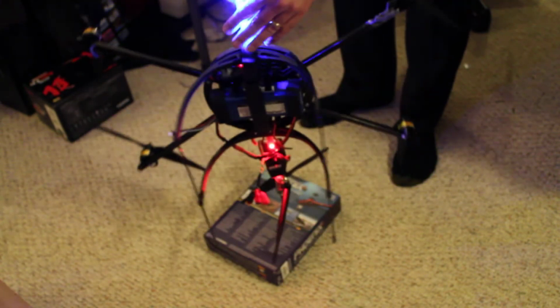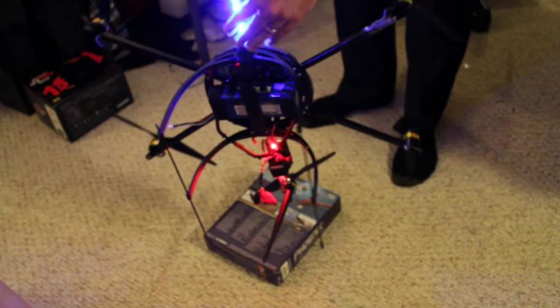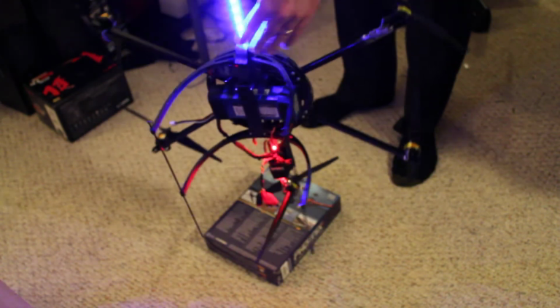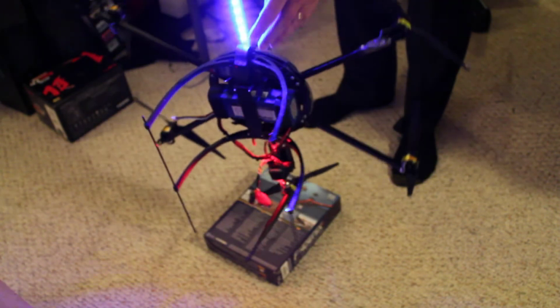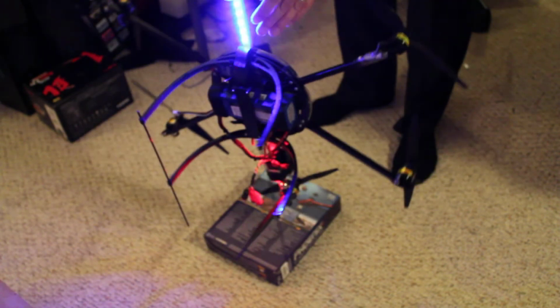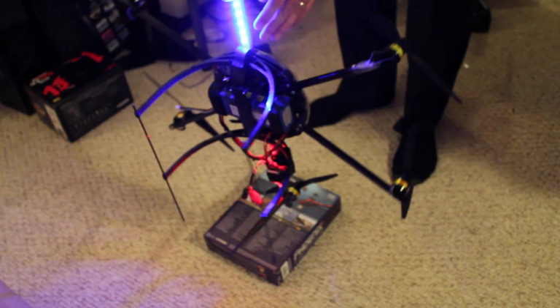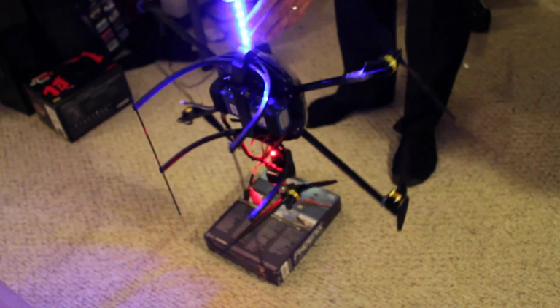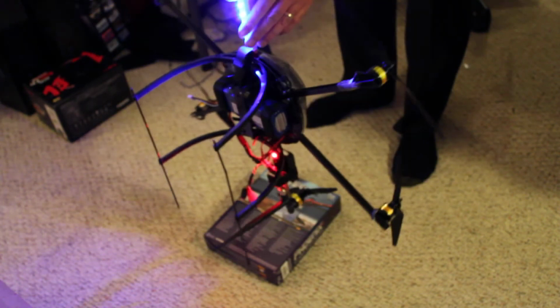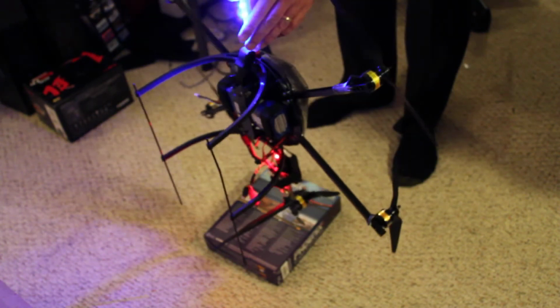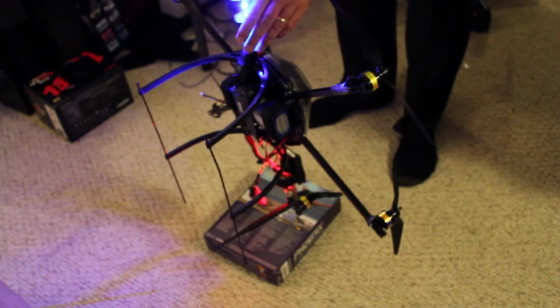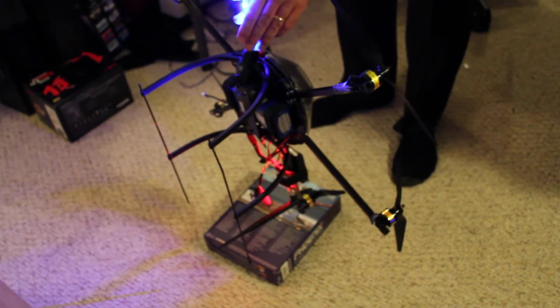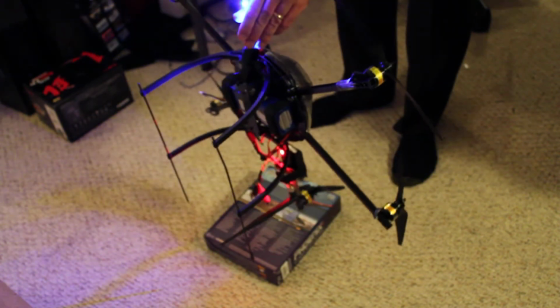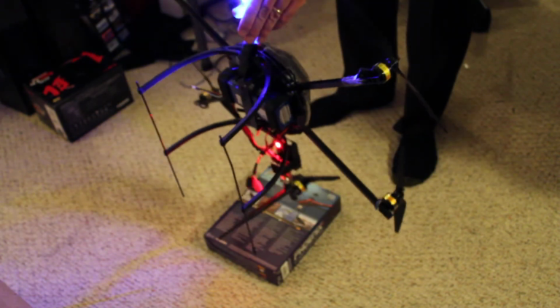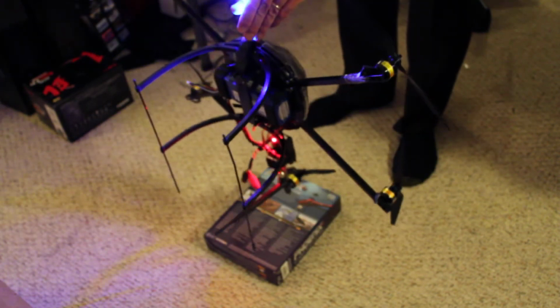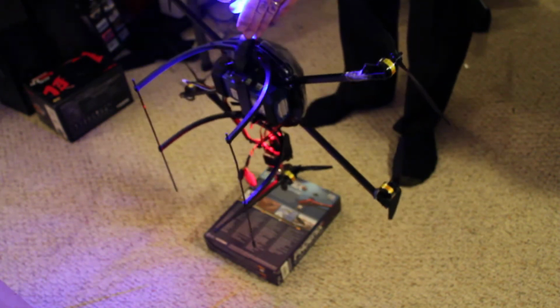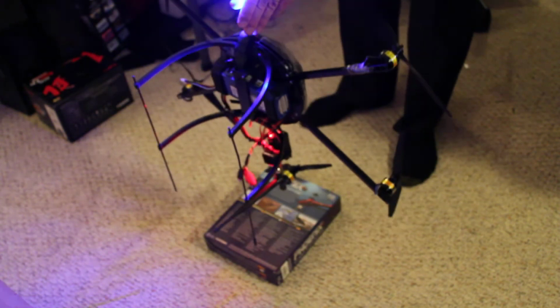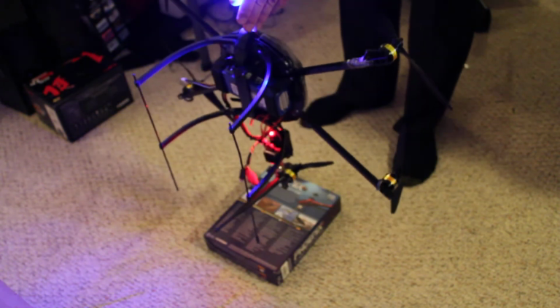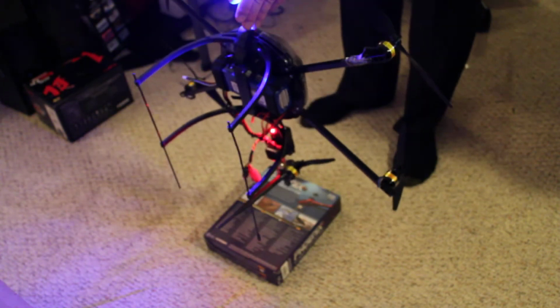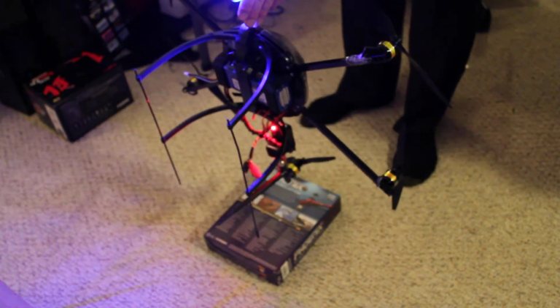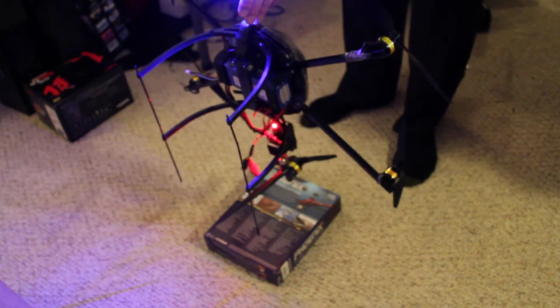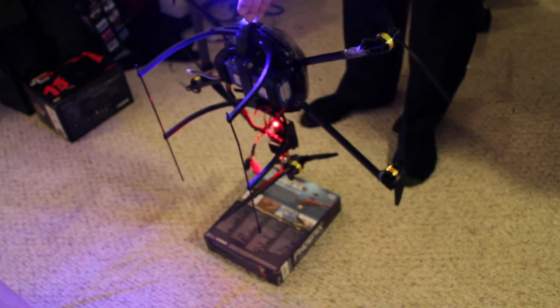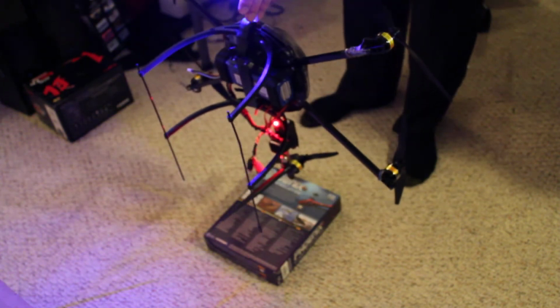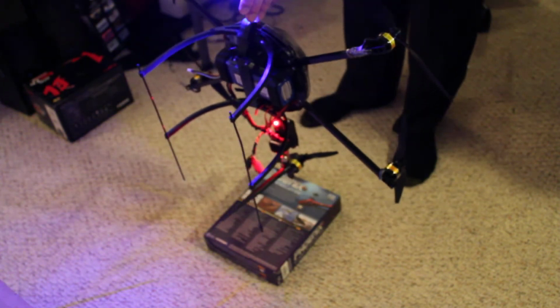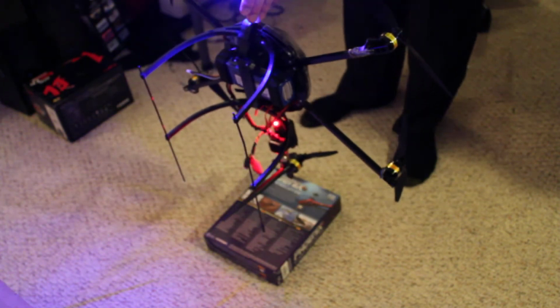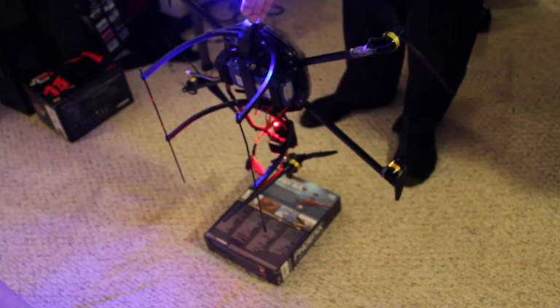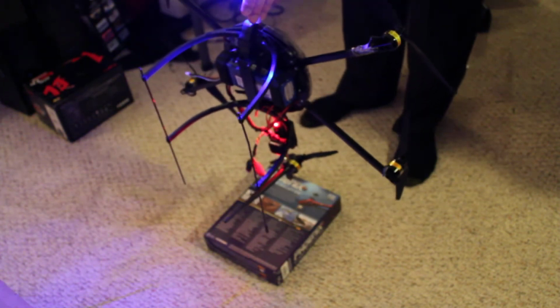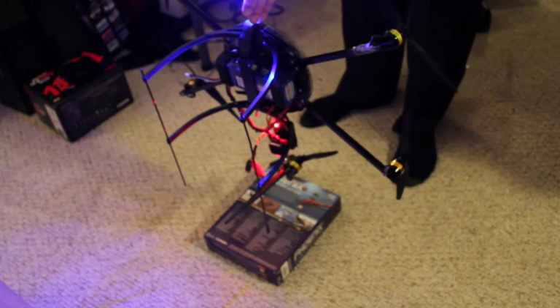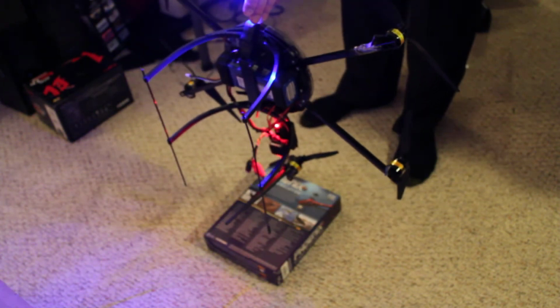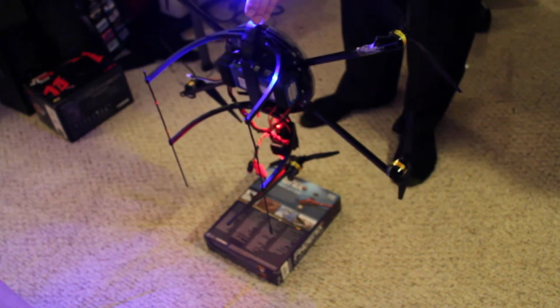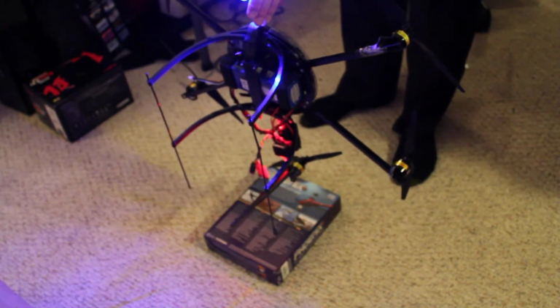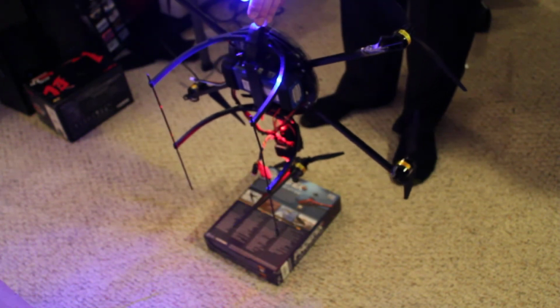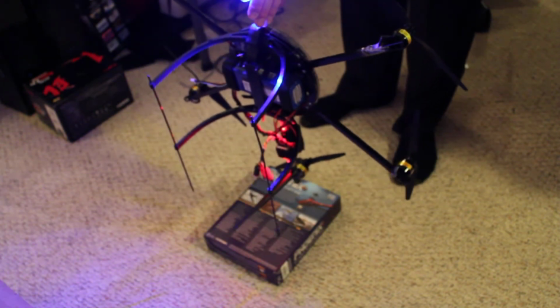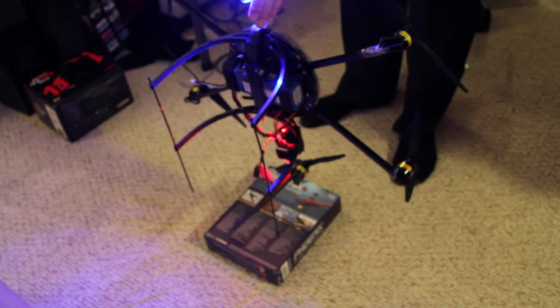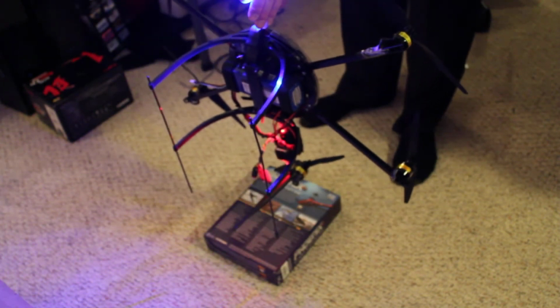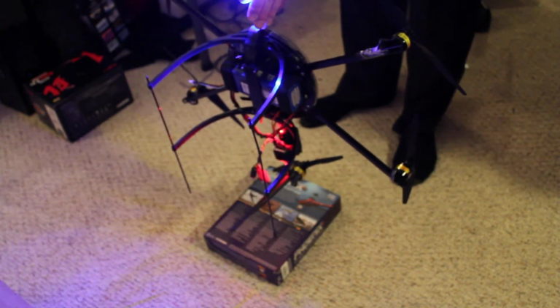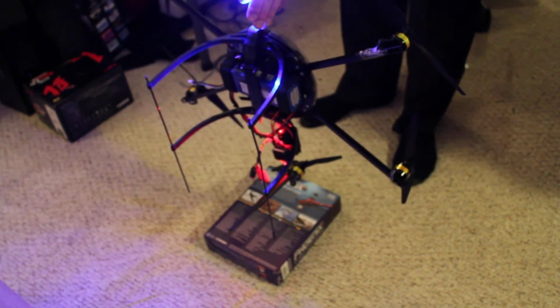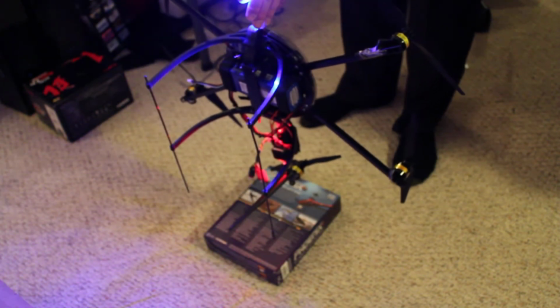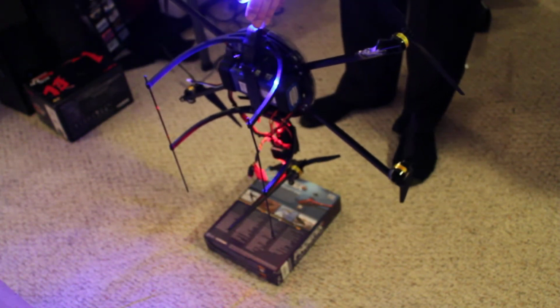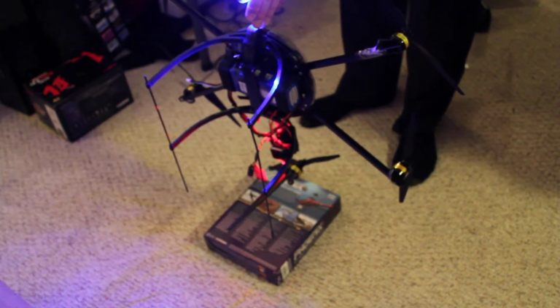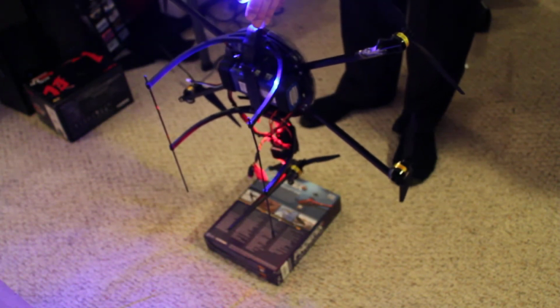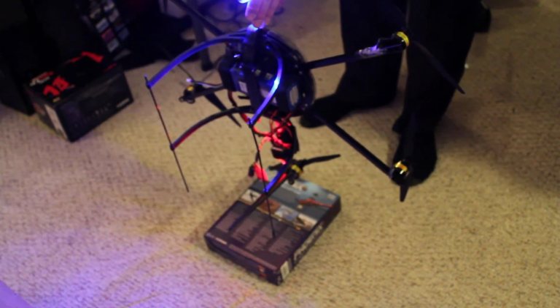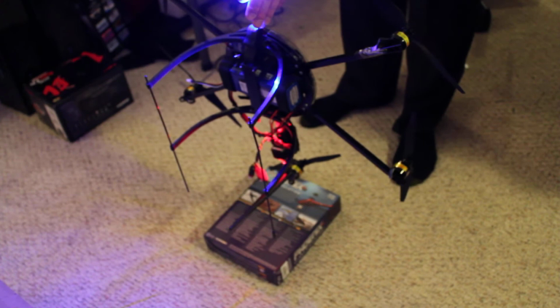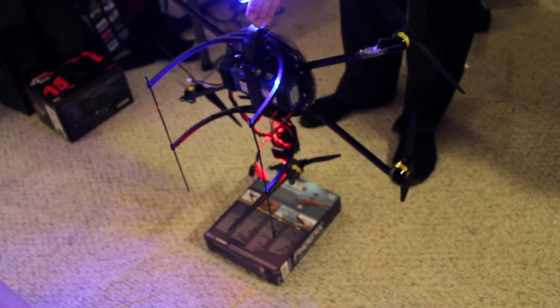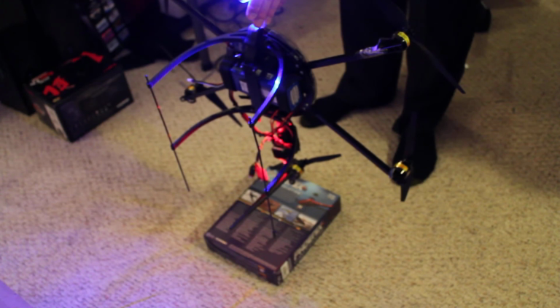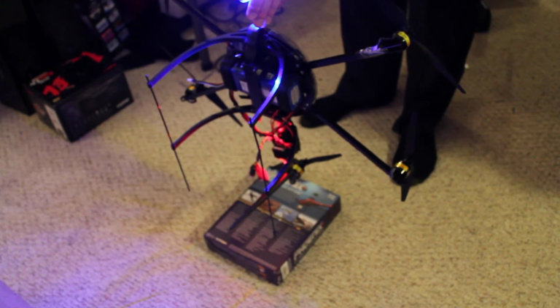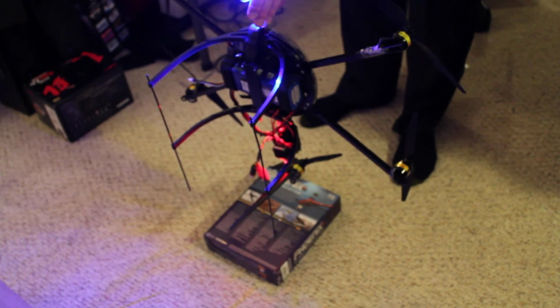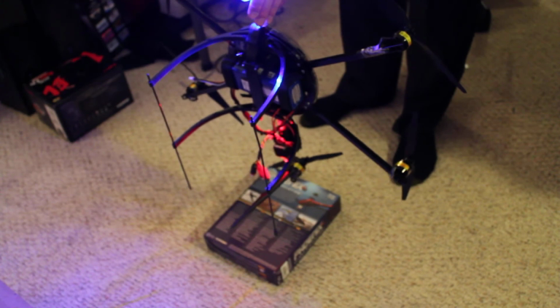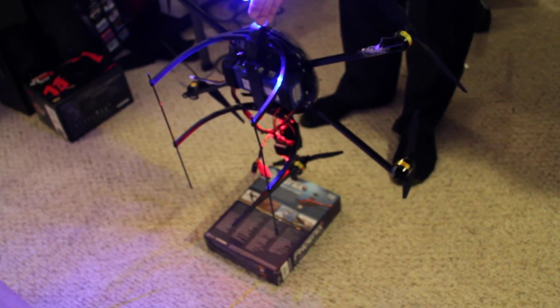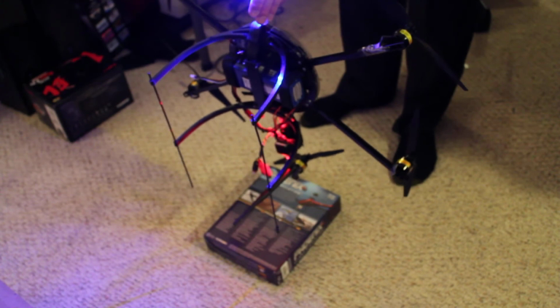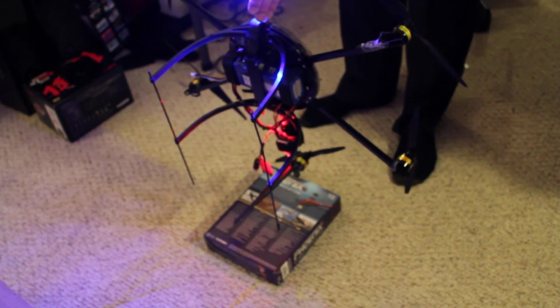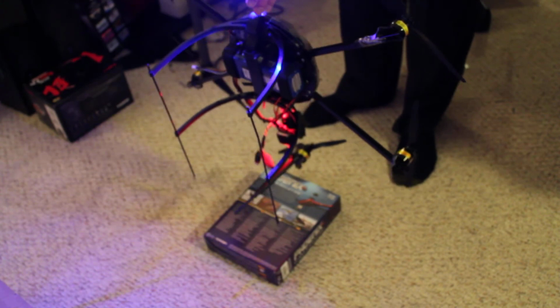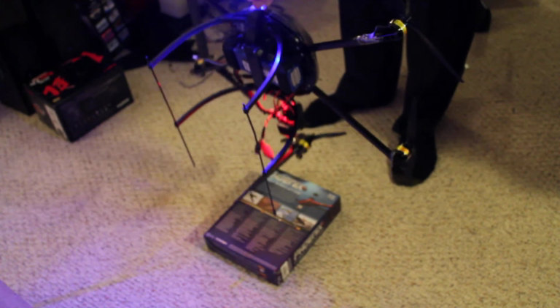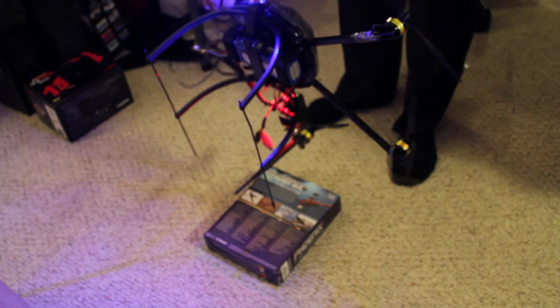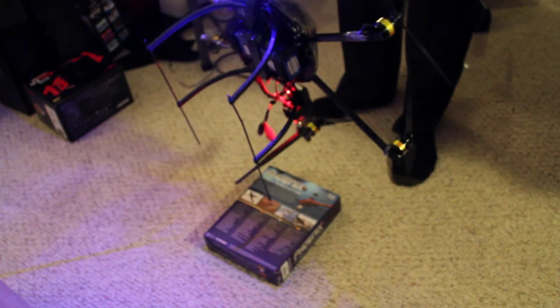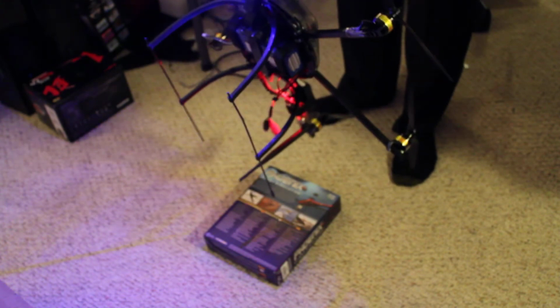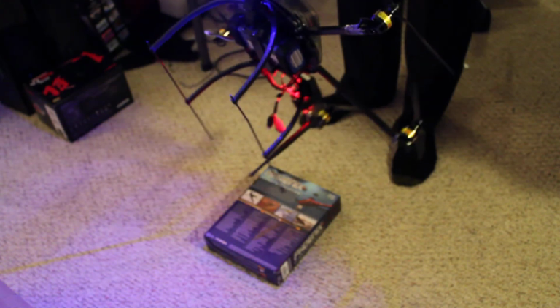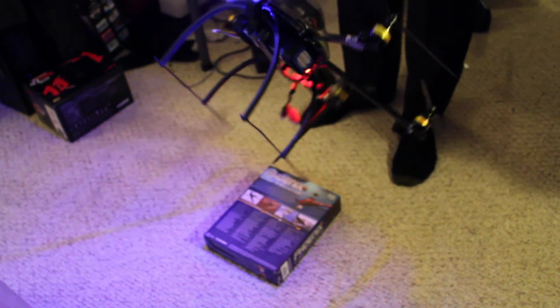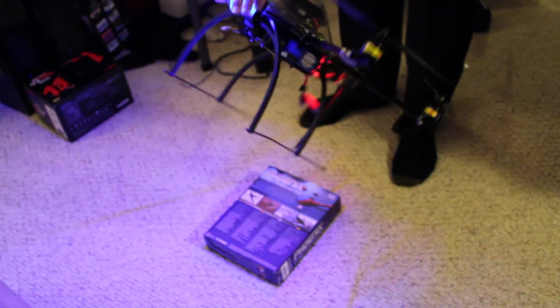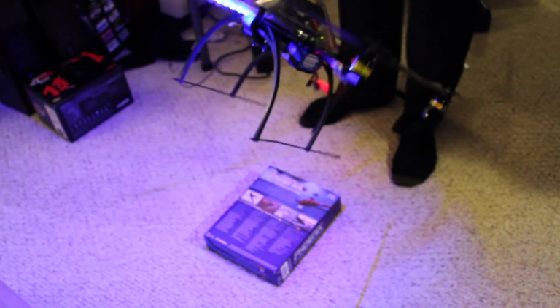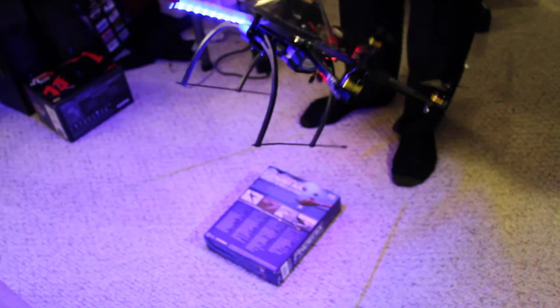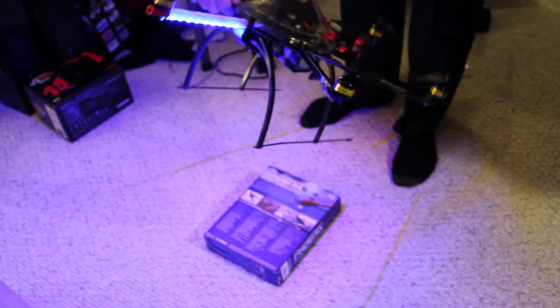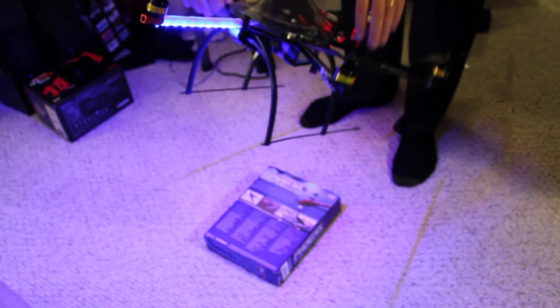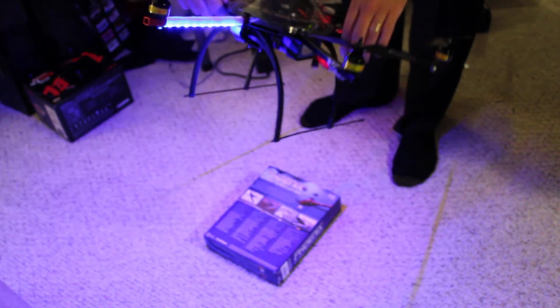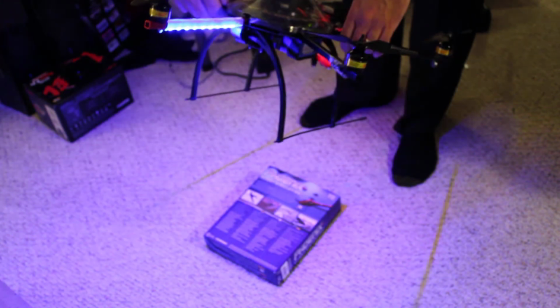Then rotate it like this around that front arm. Doesn't matter how many times. And then straight down again. And that's it — now you've recalibrated it.